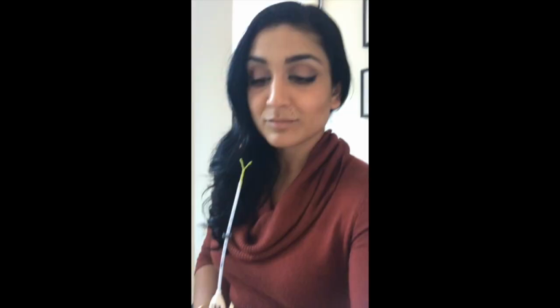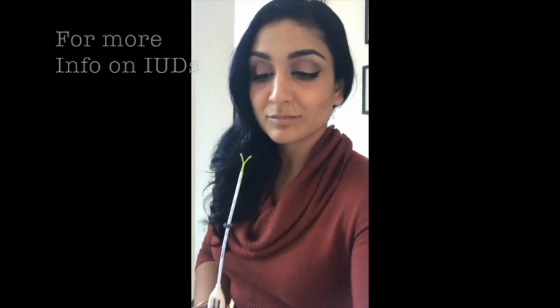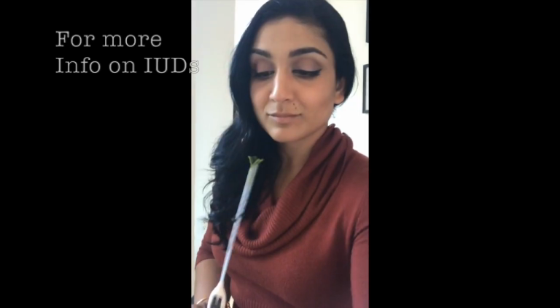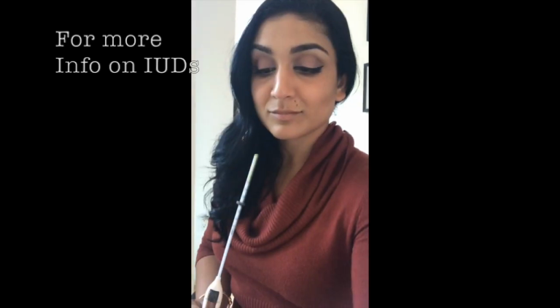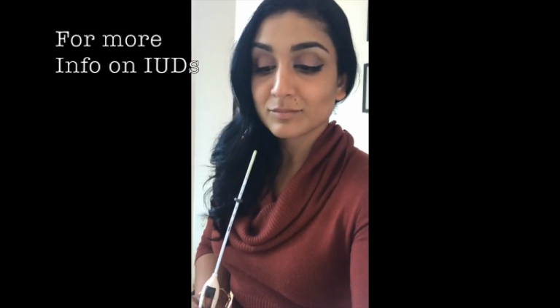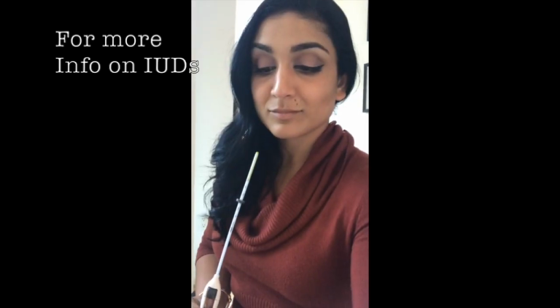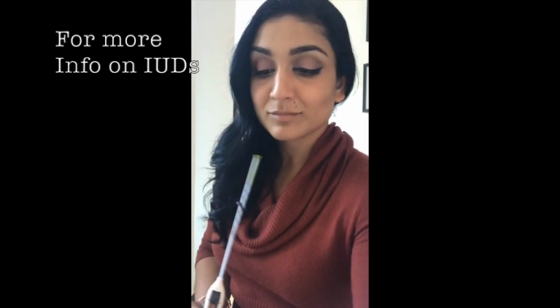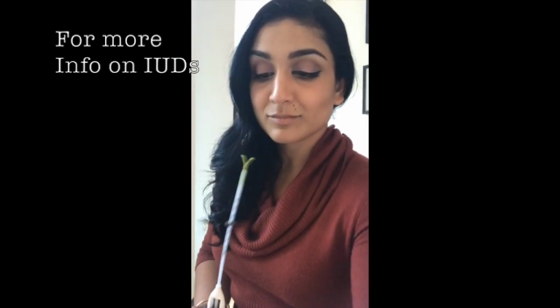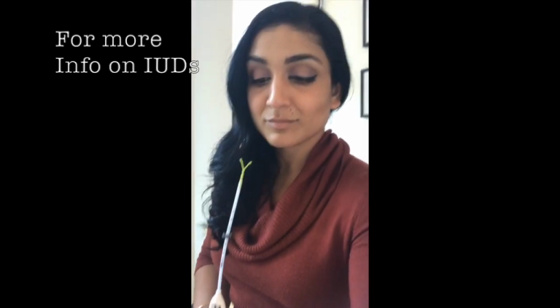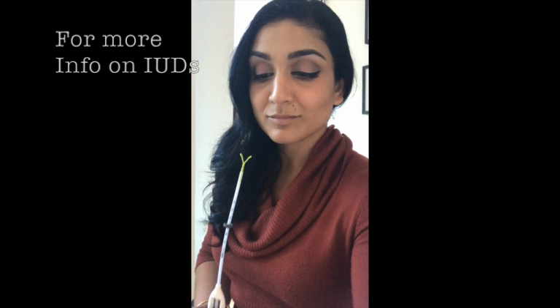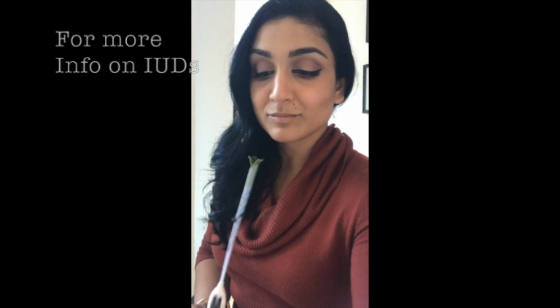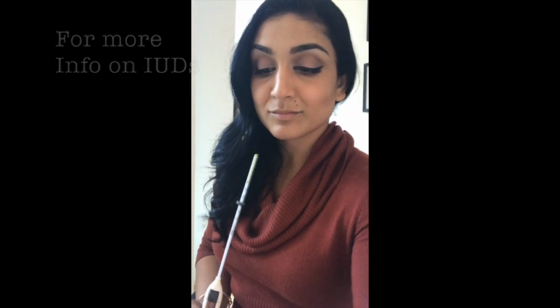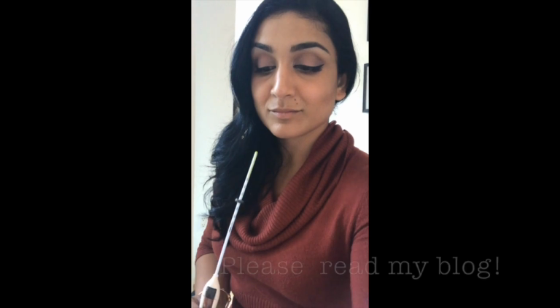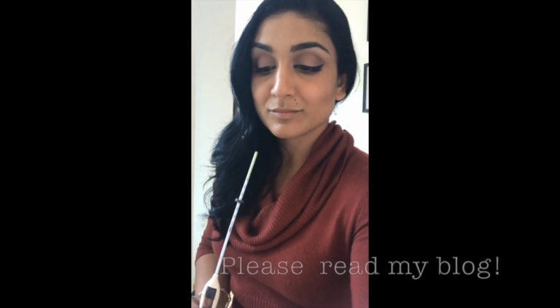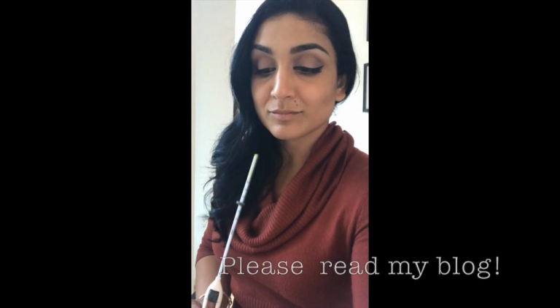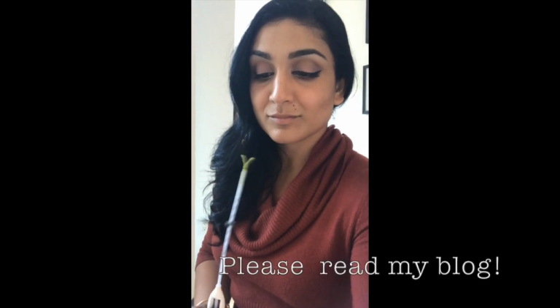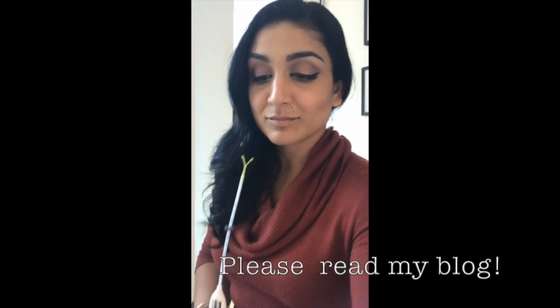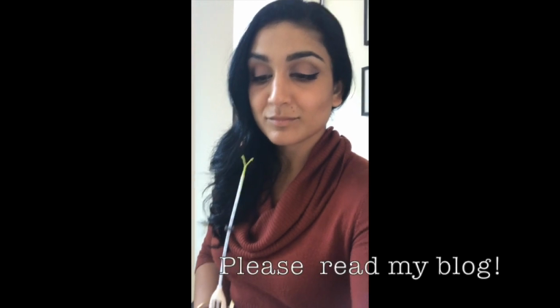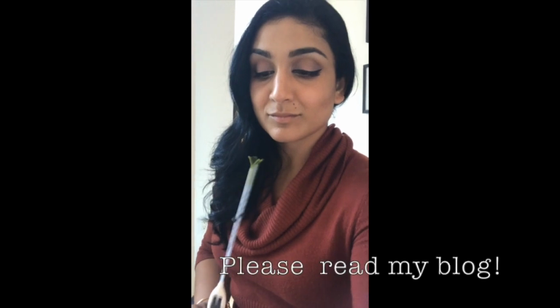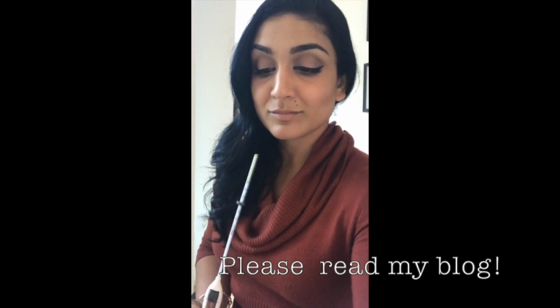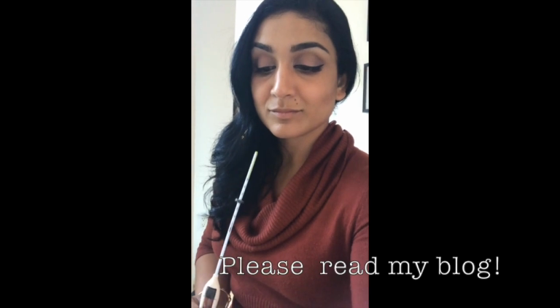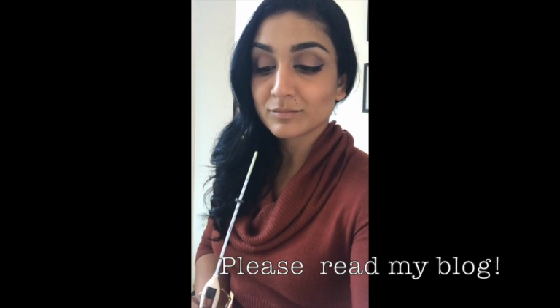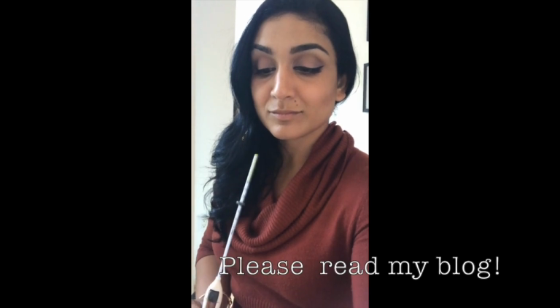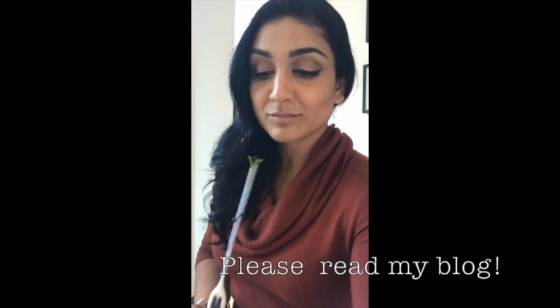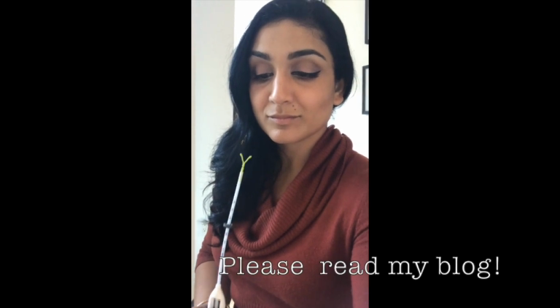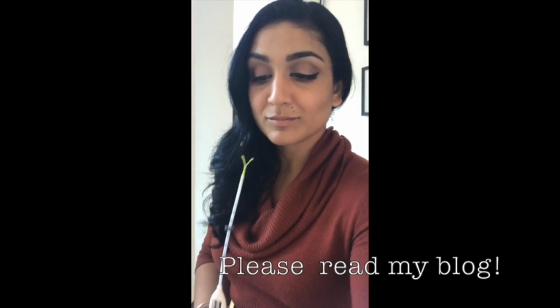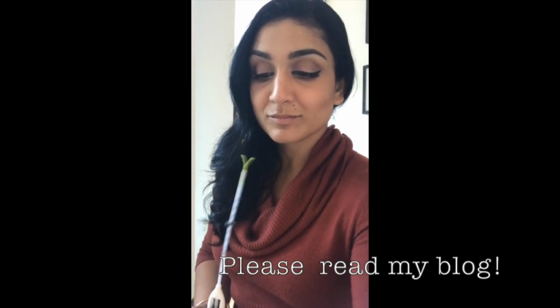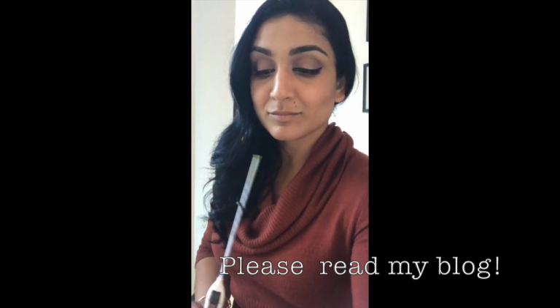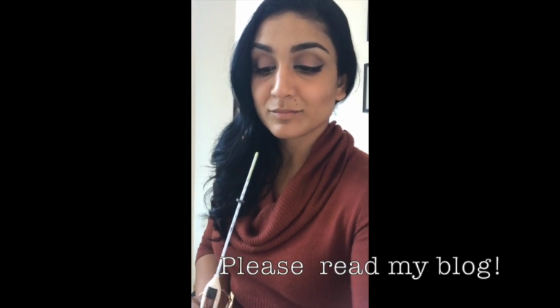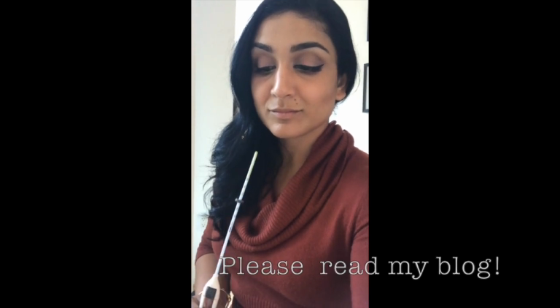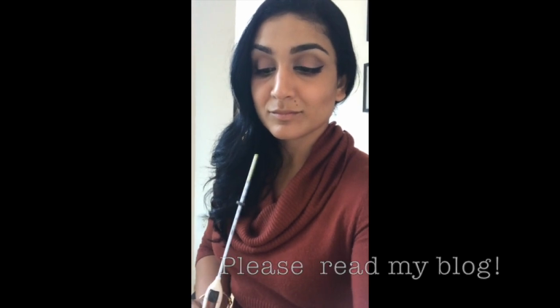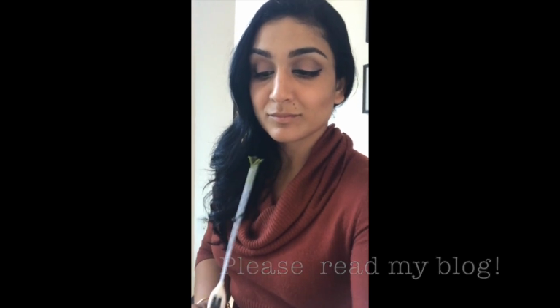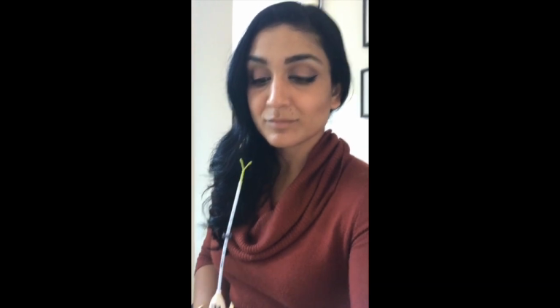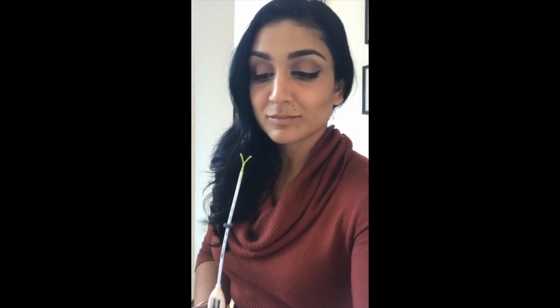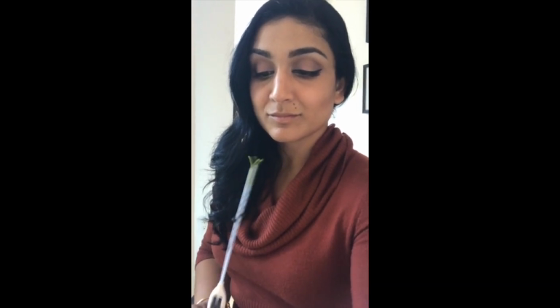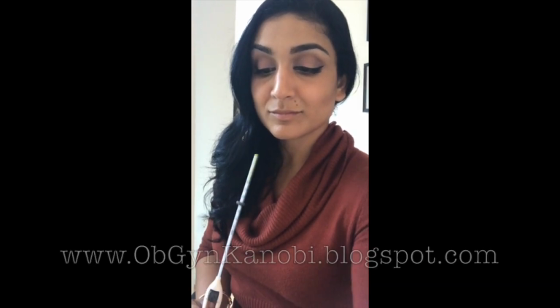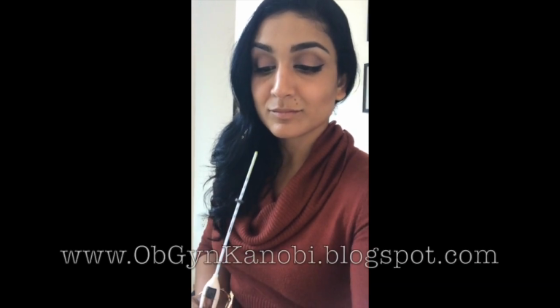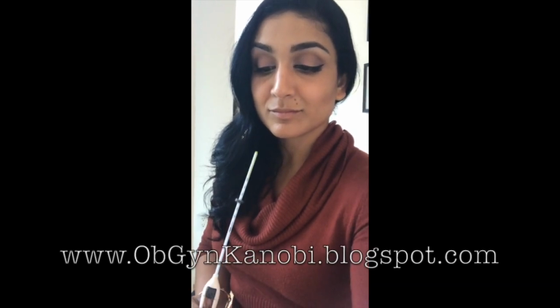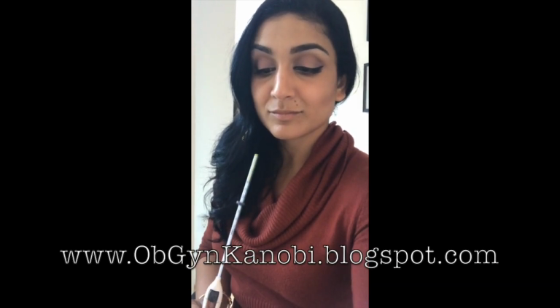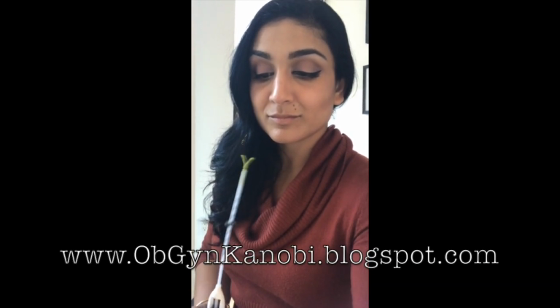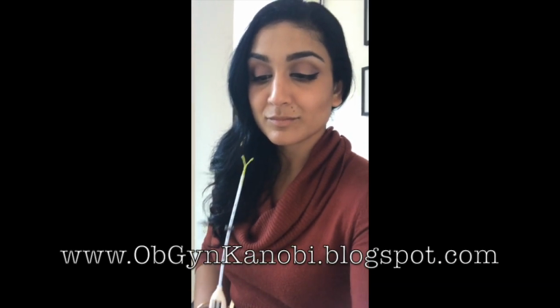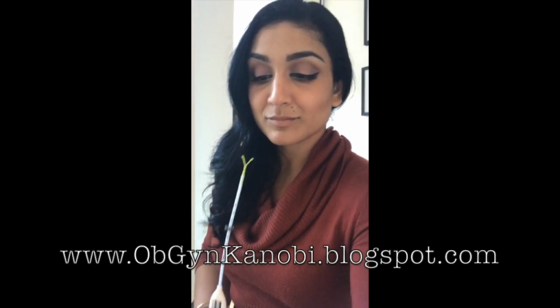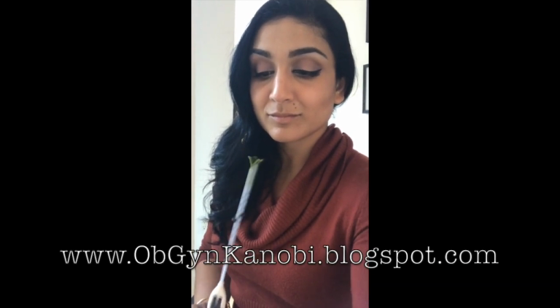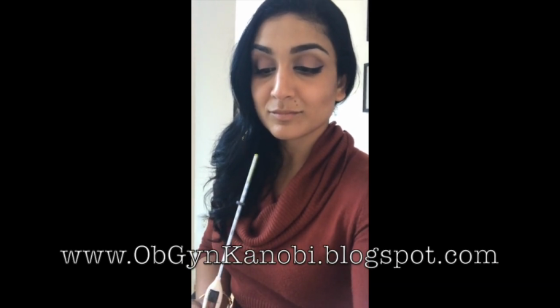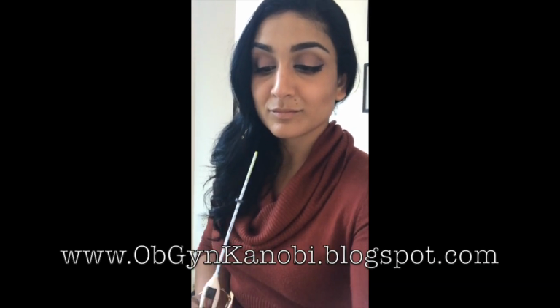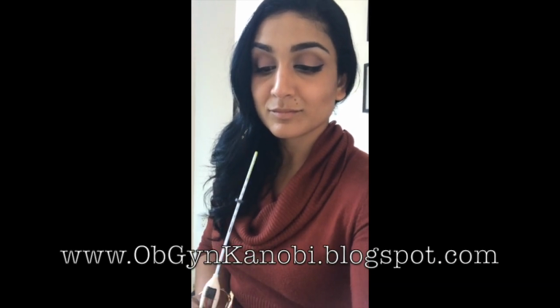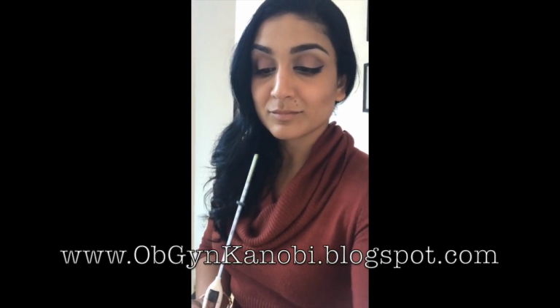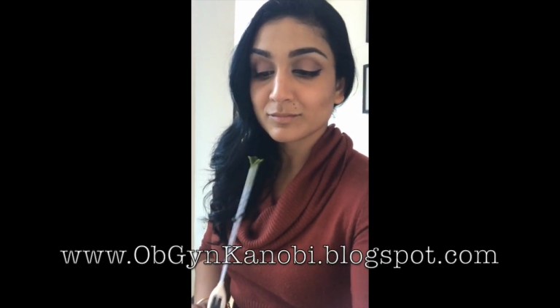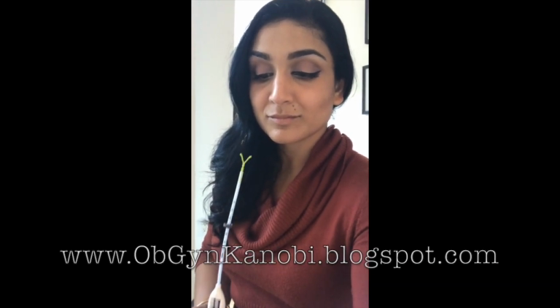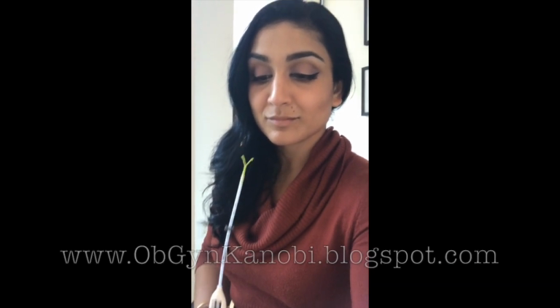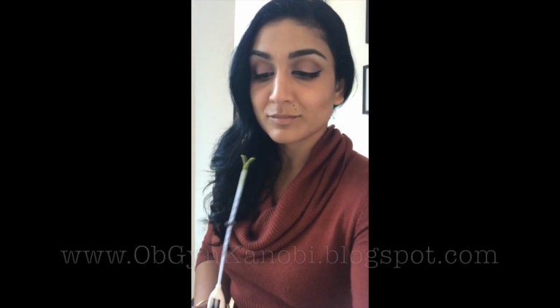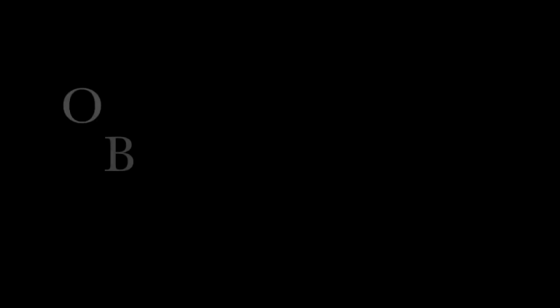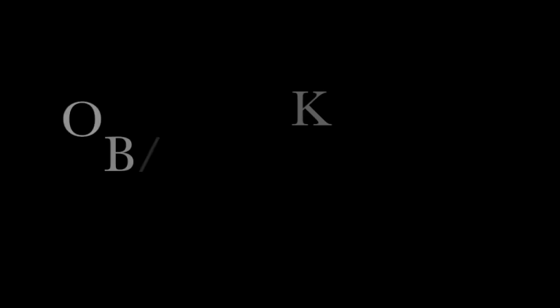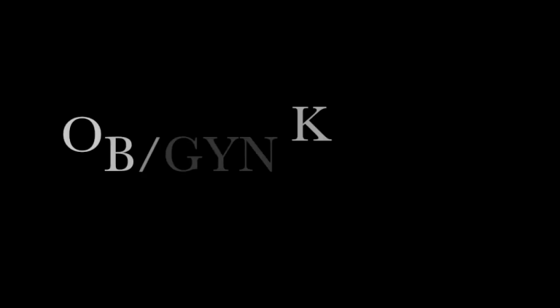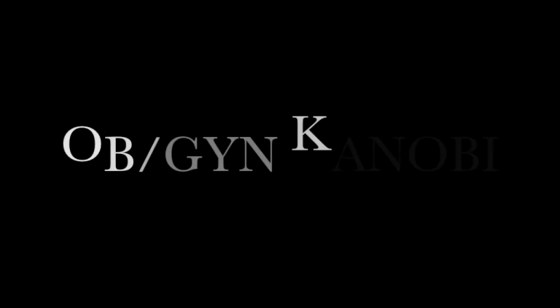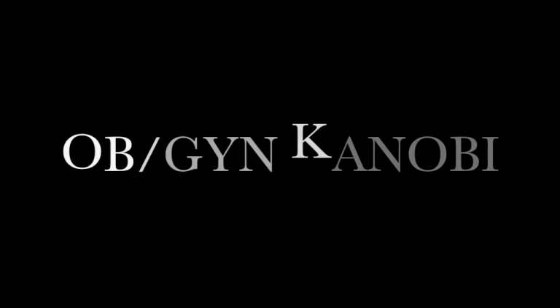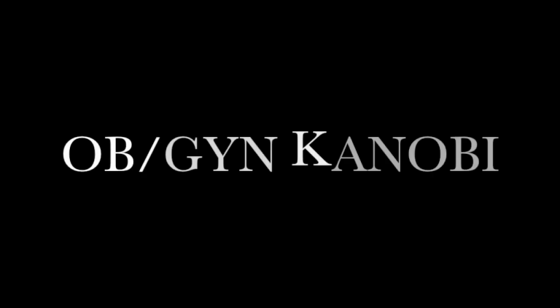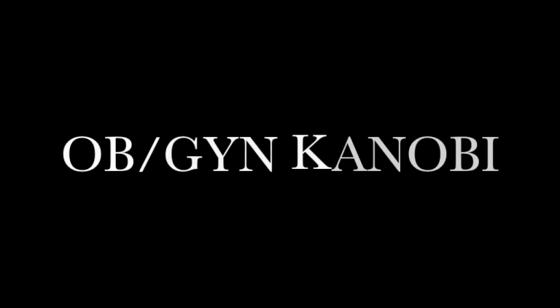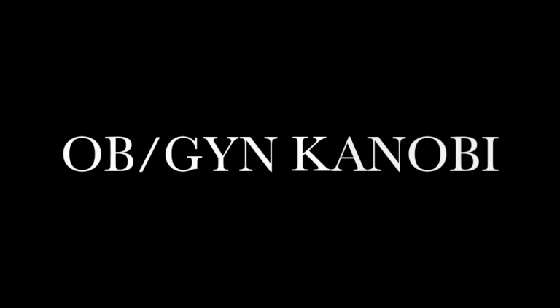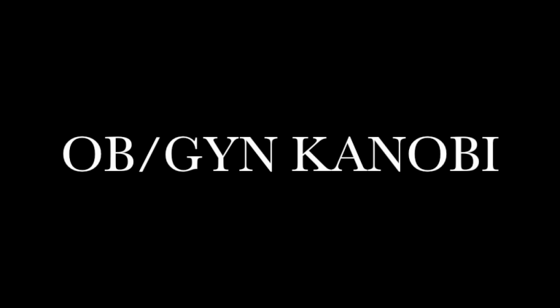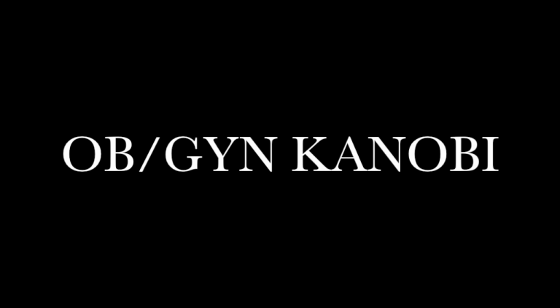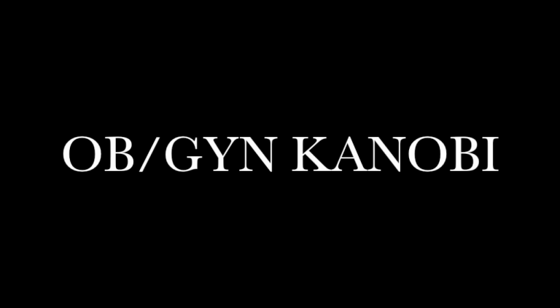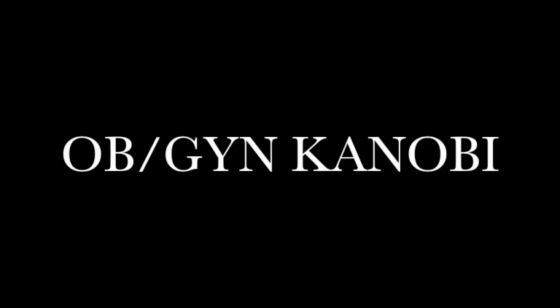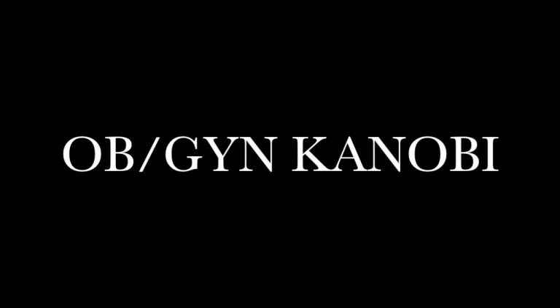For more information, please be sure to read my blog at ob-gynkenobi.blogspot.com. Thanks for tuning in.